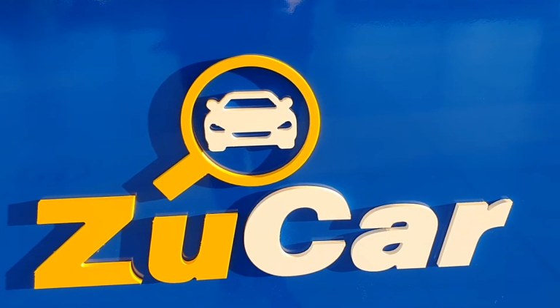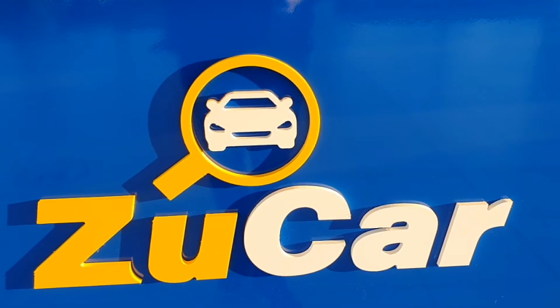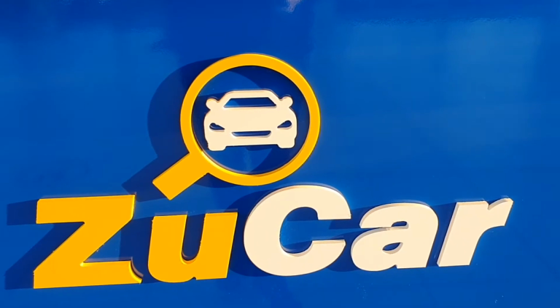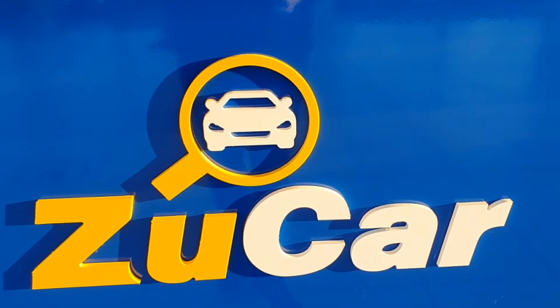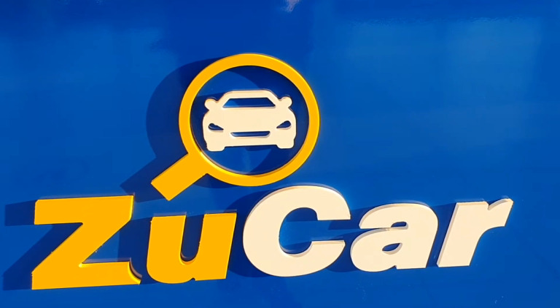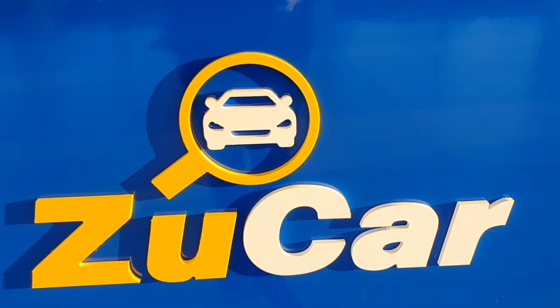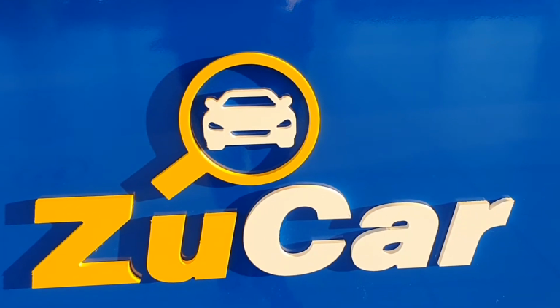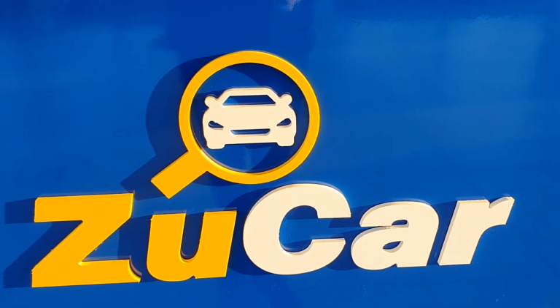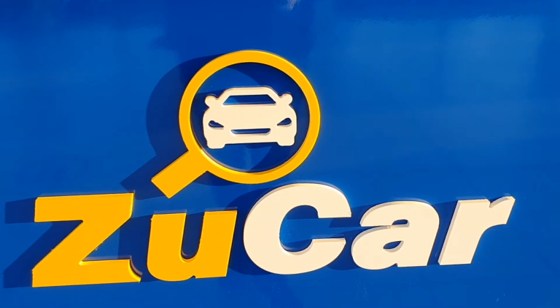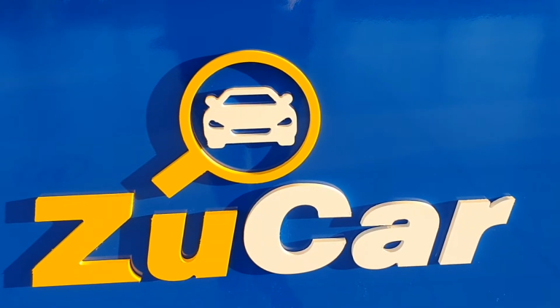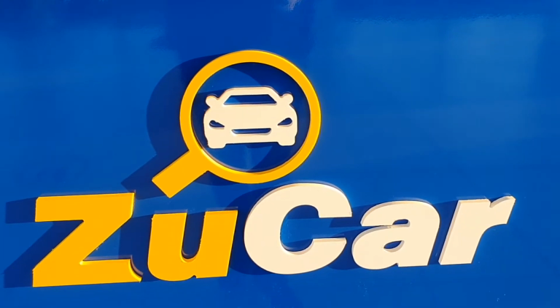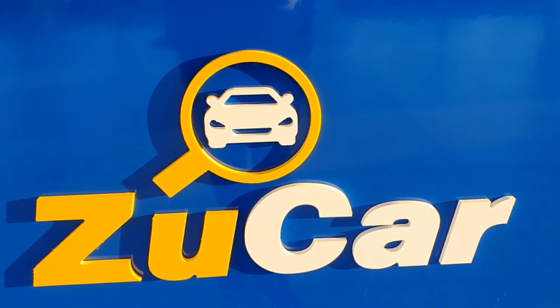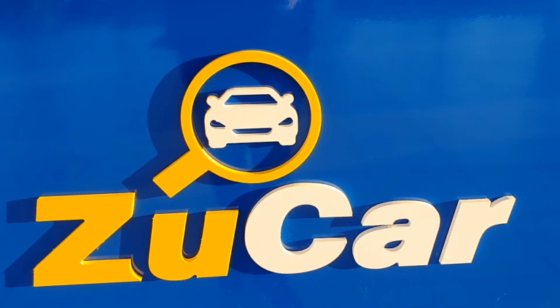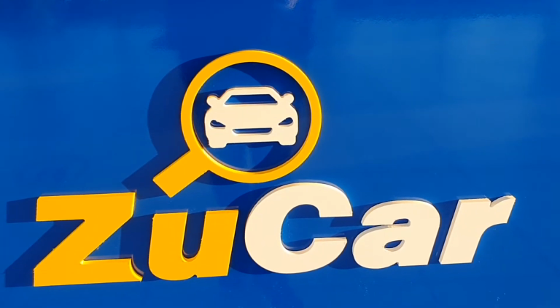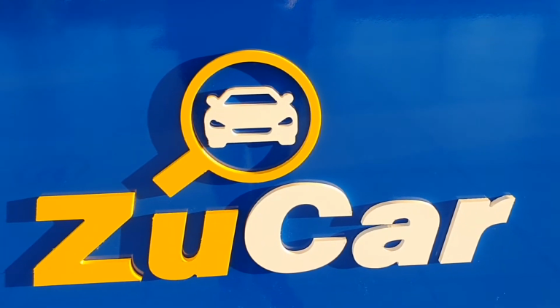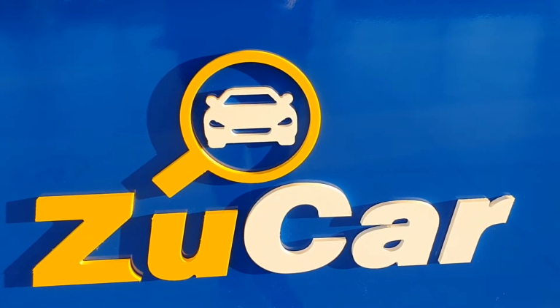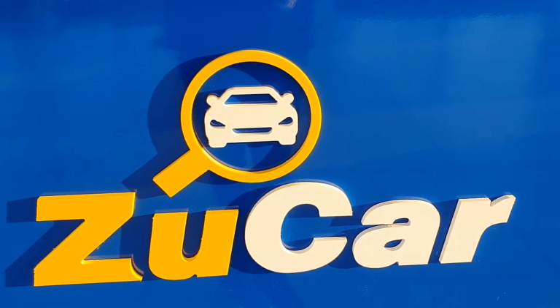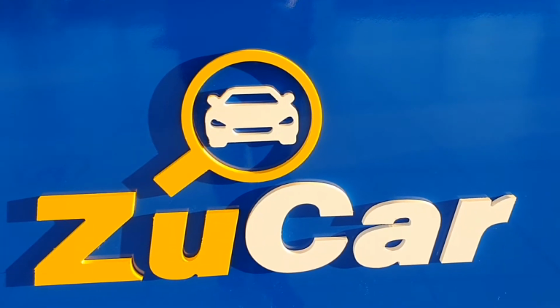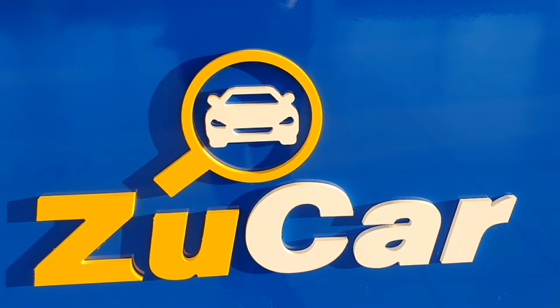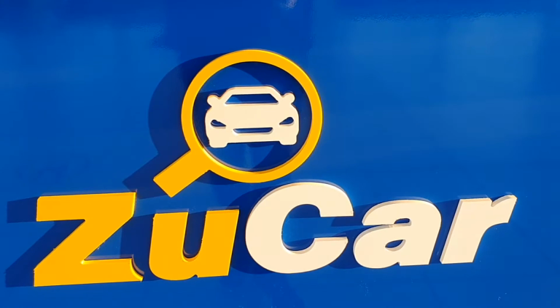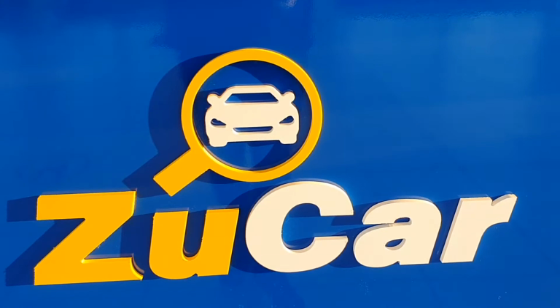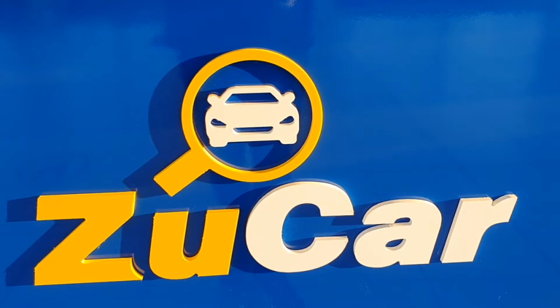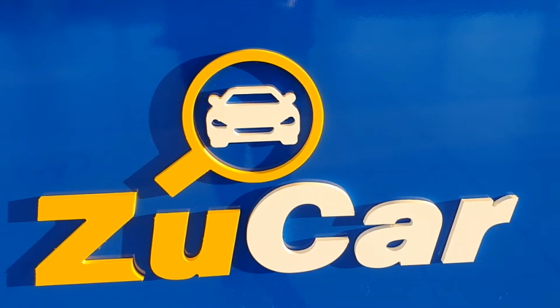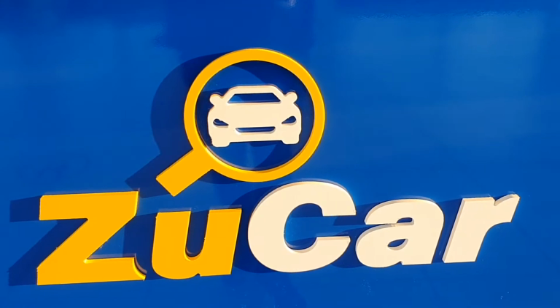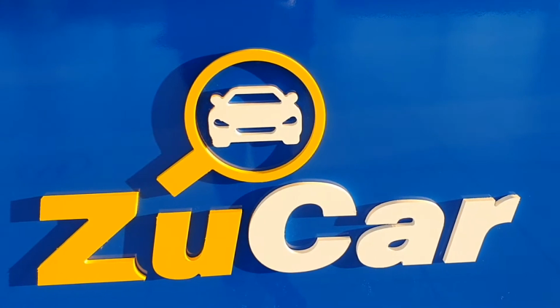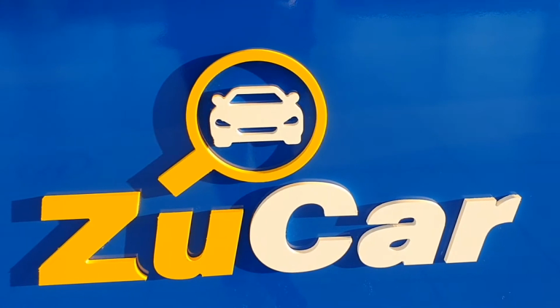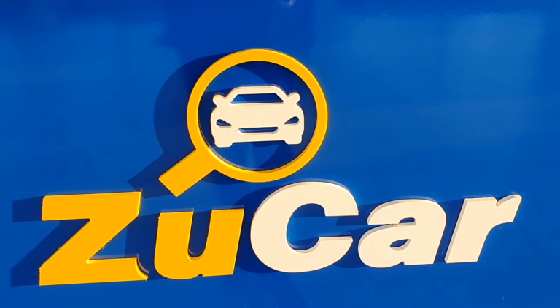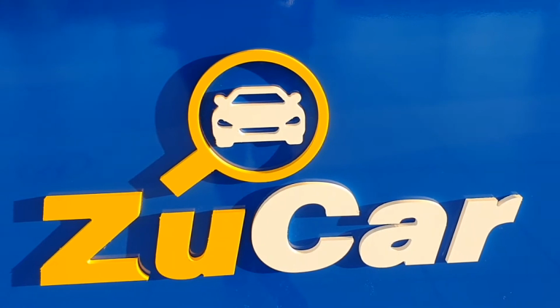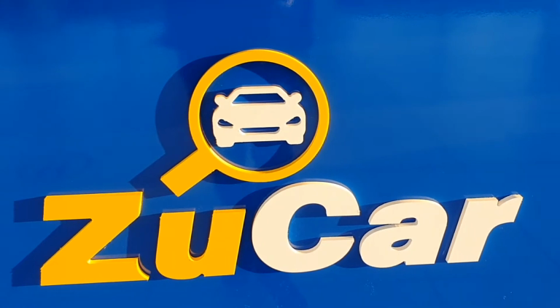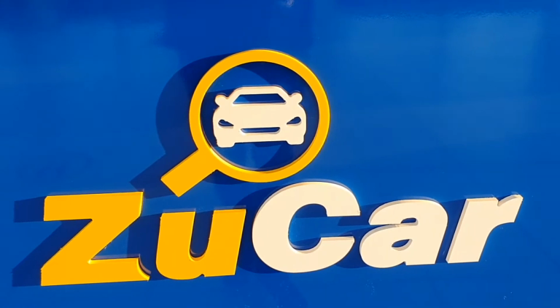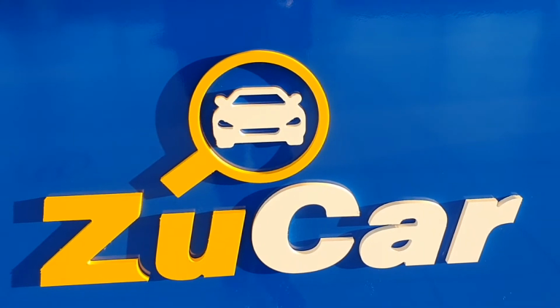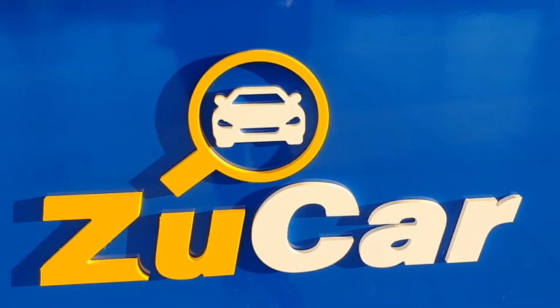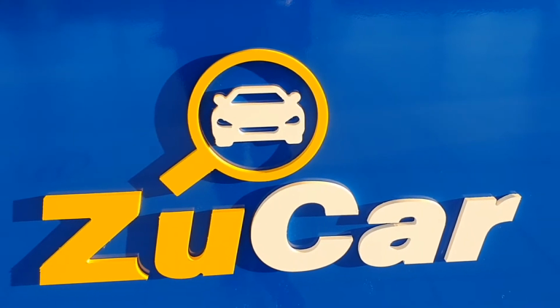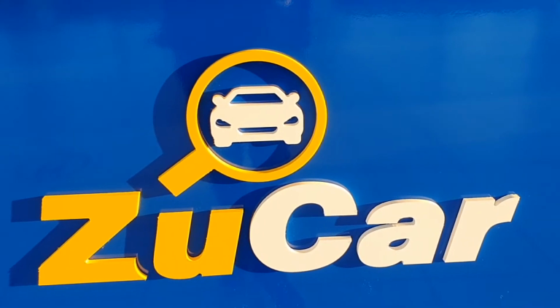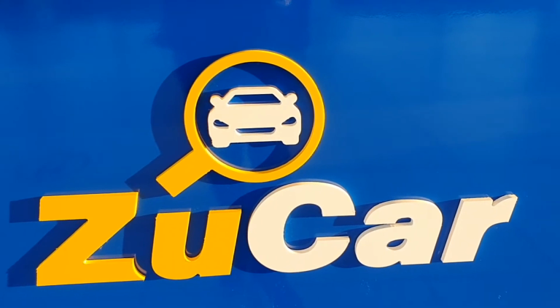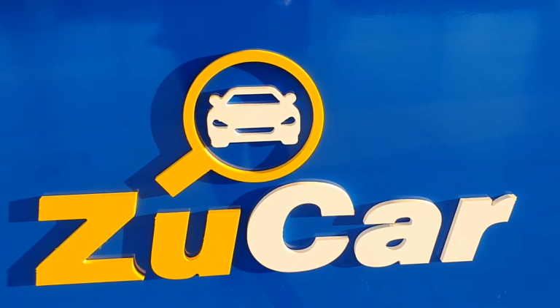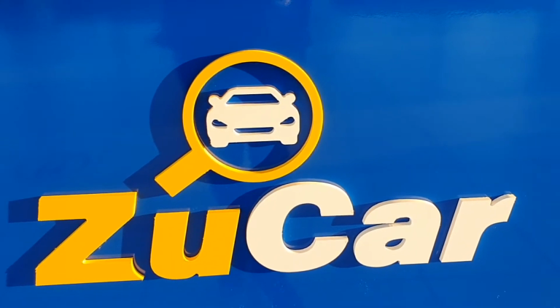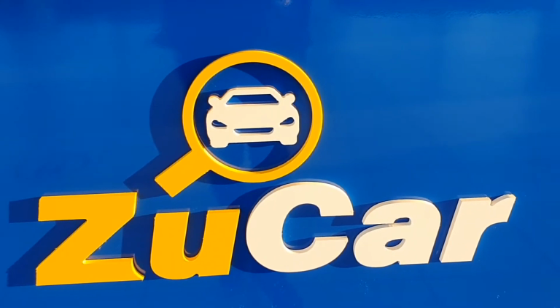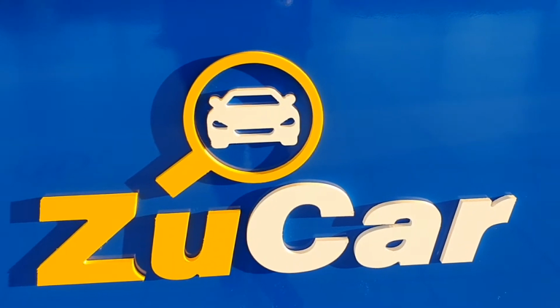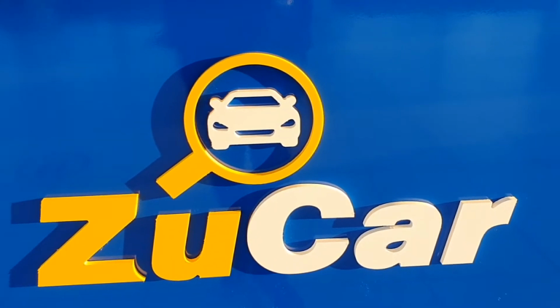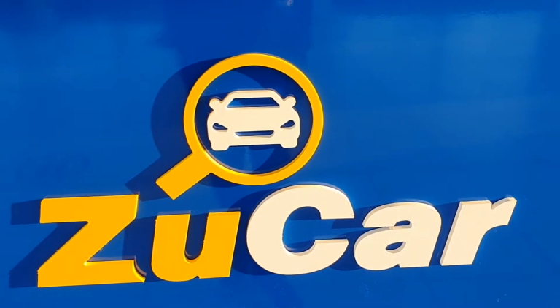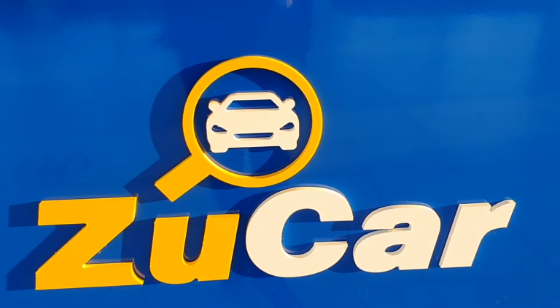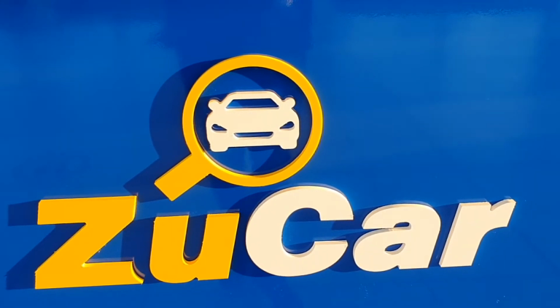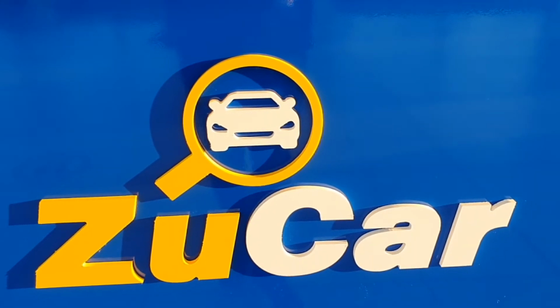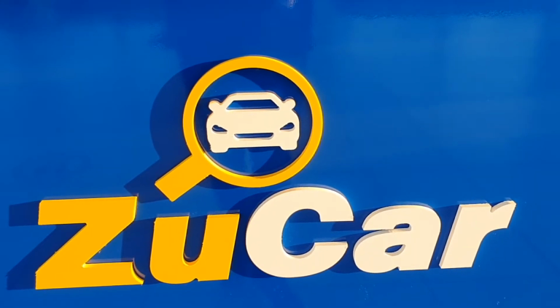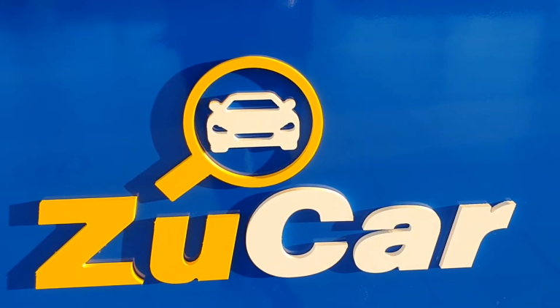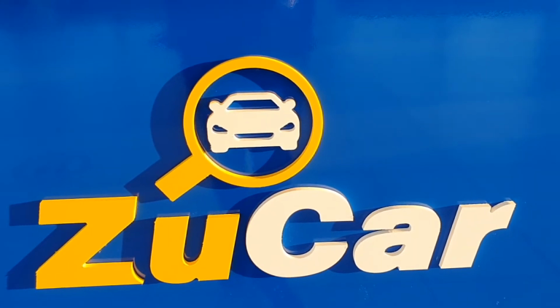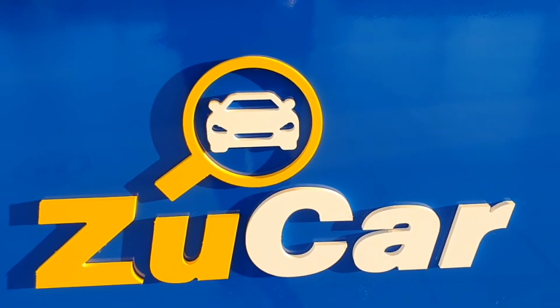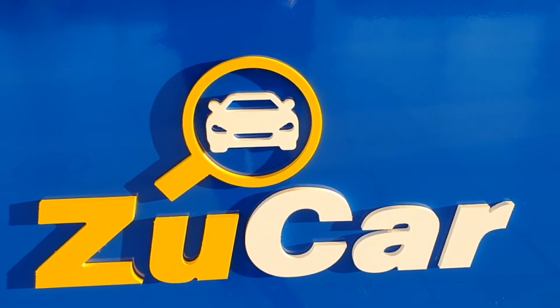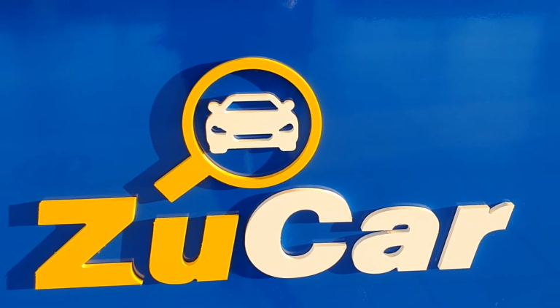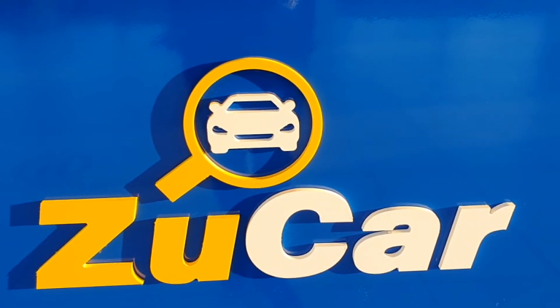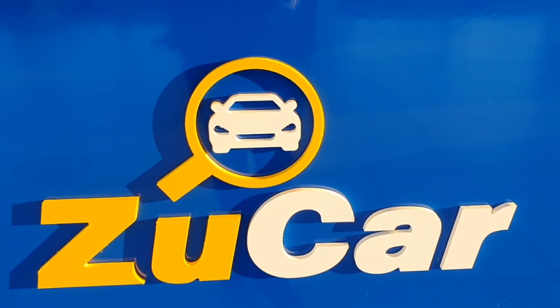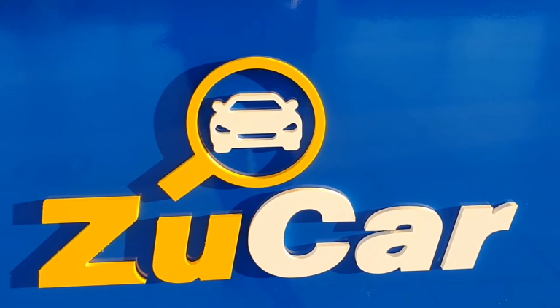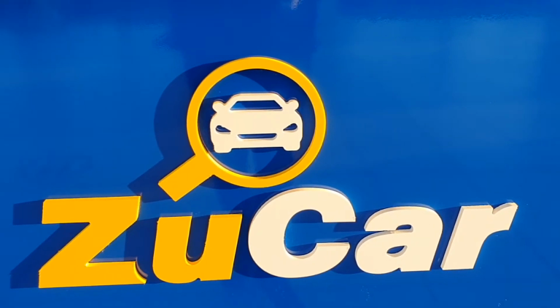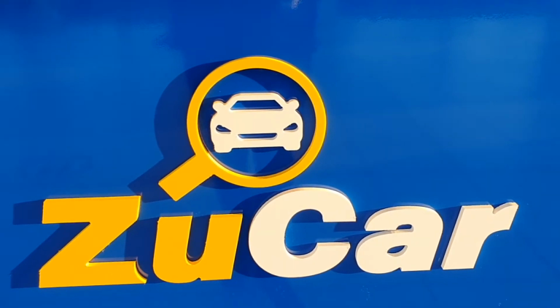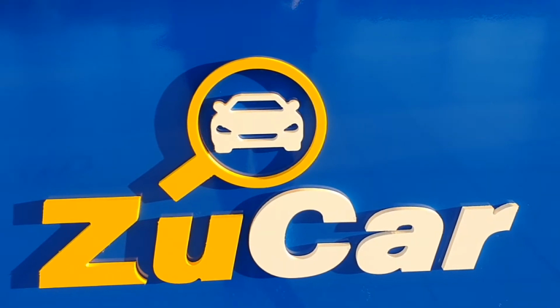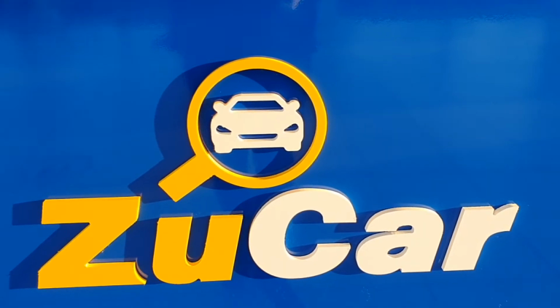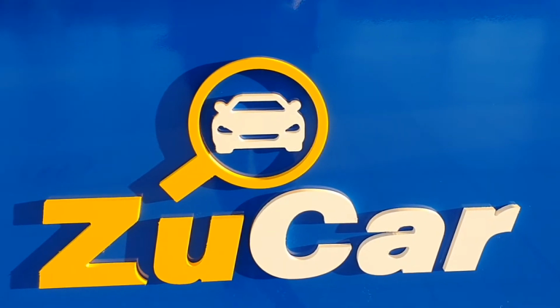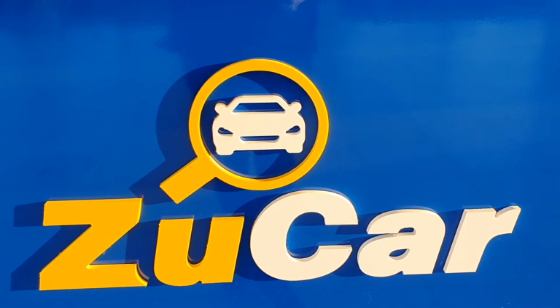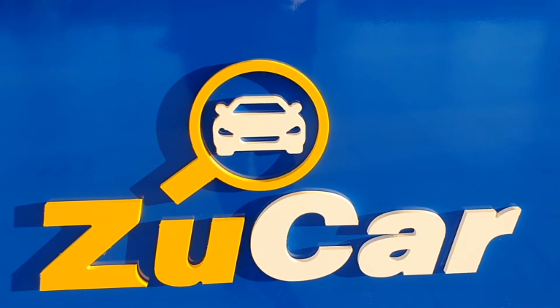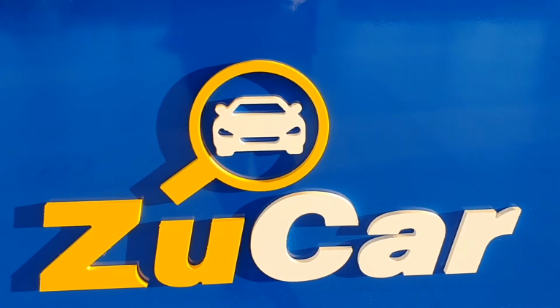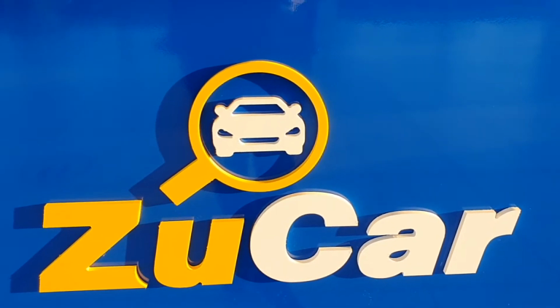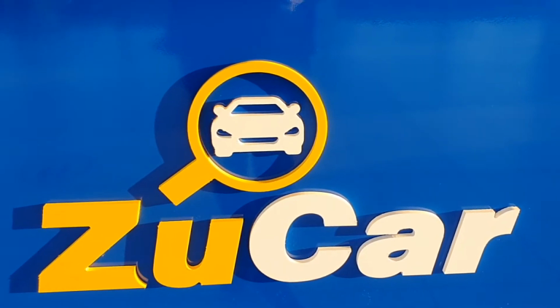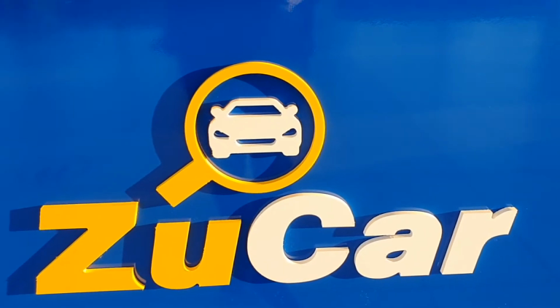Hi and welcome to ZooCare, home of many pre-loved cars and hopefully the right one for you. Today we will be taking a look at a gorgeous Nissan Pulsar.